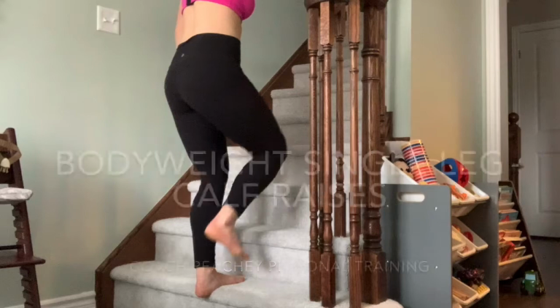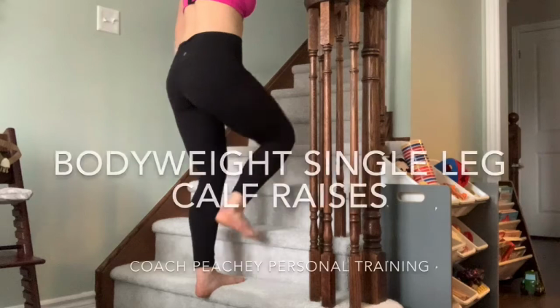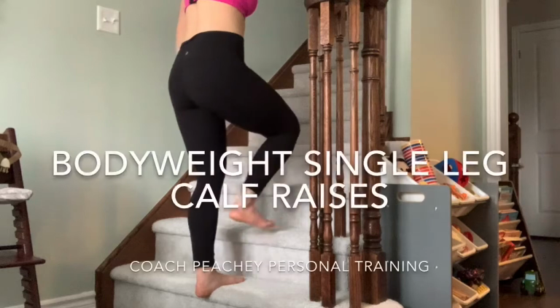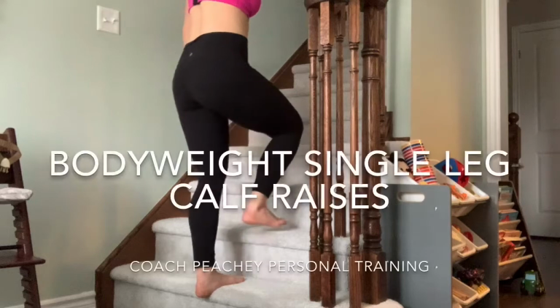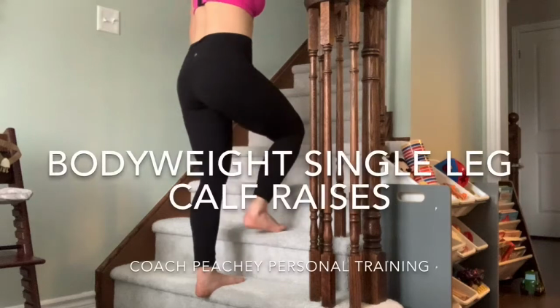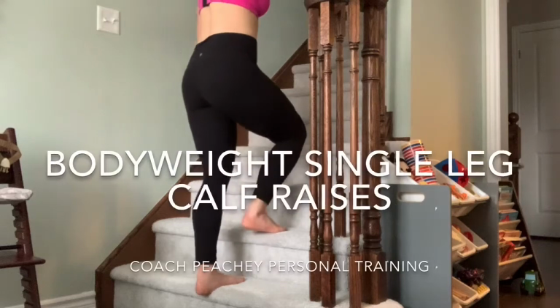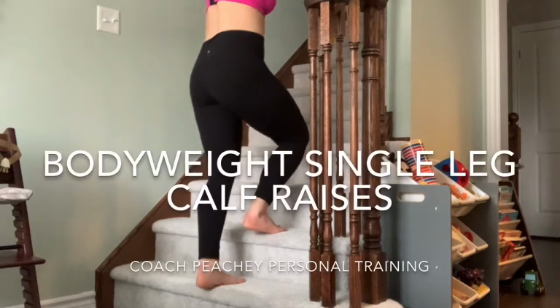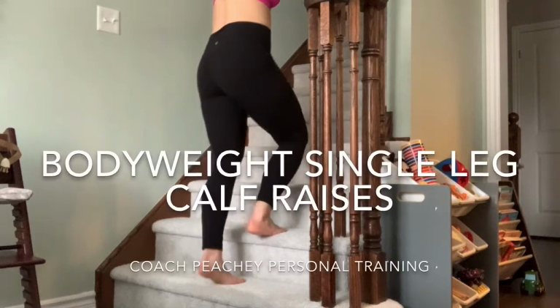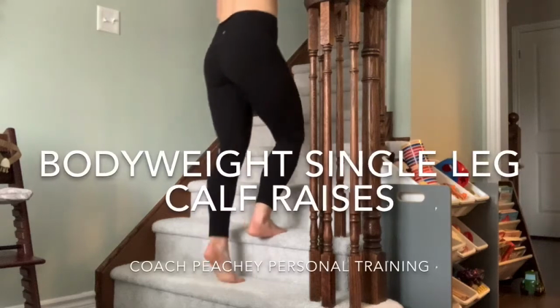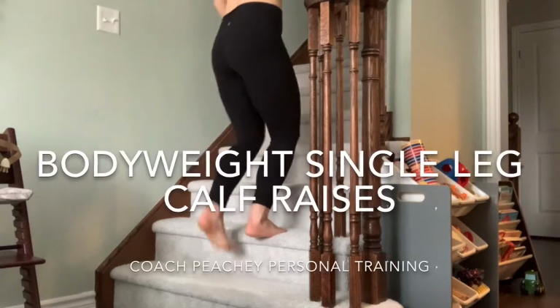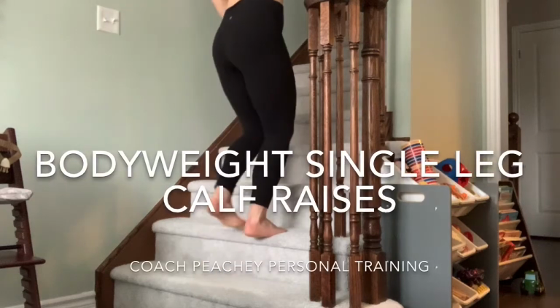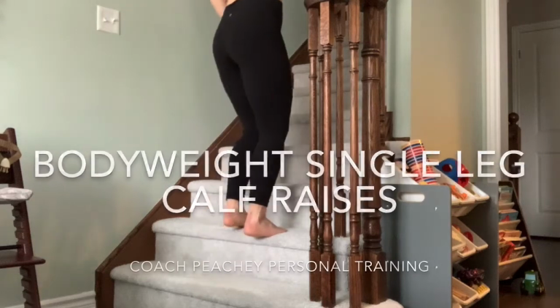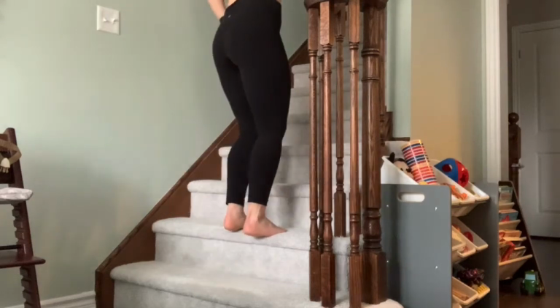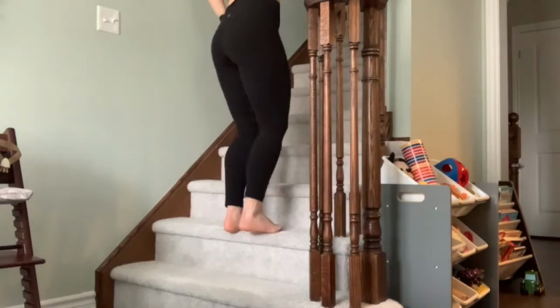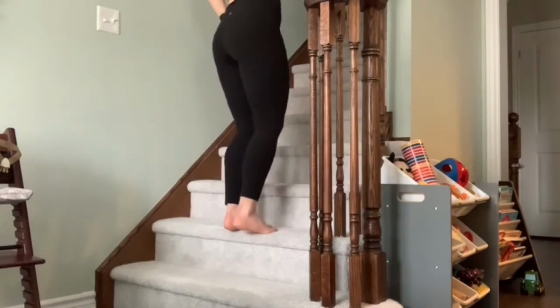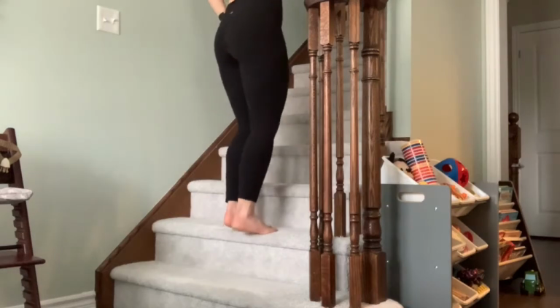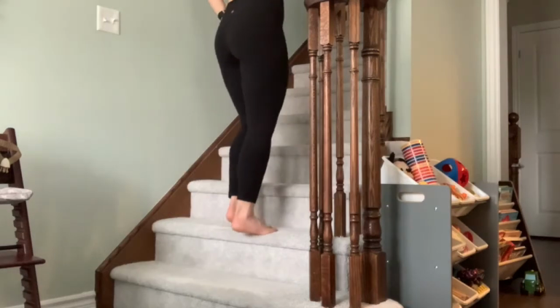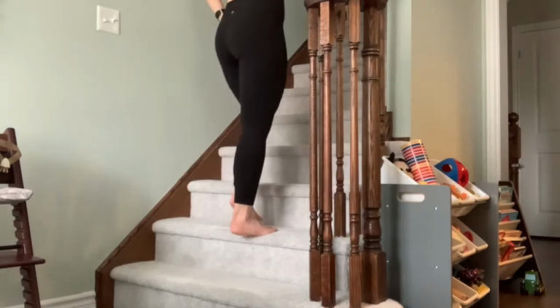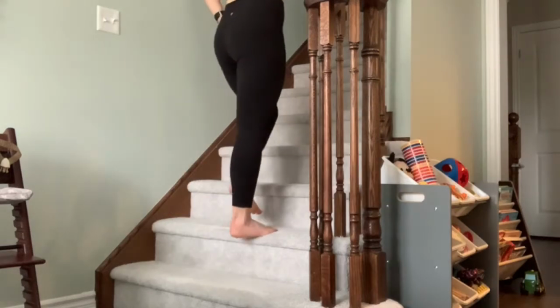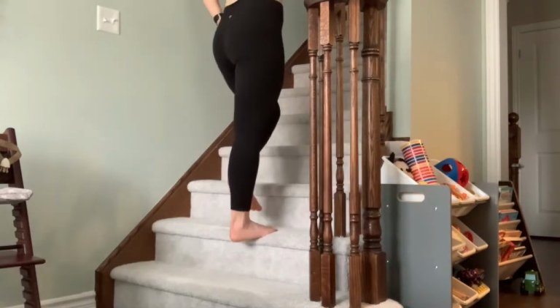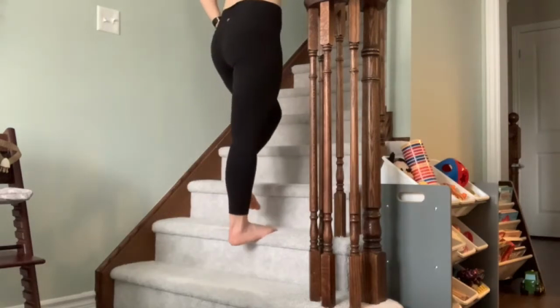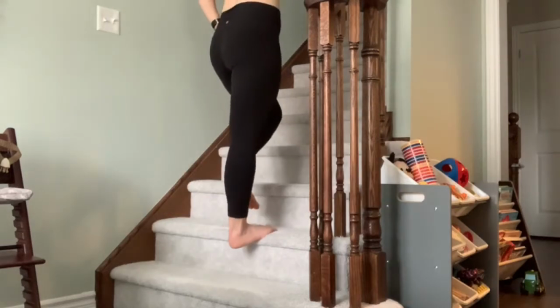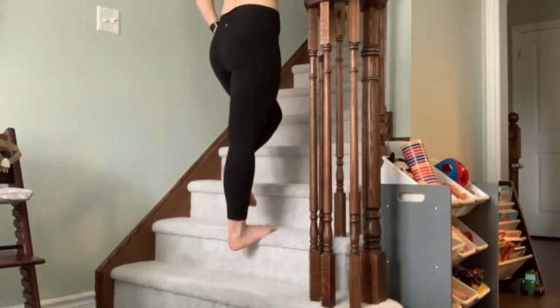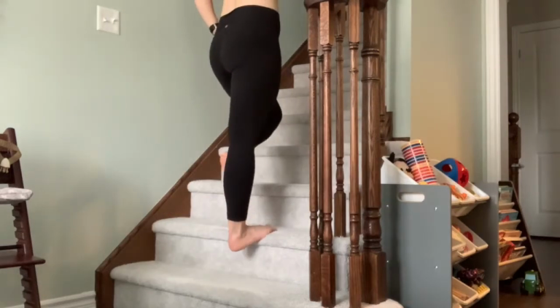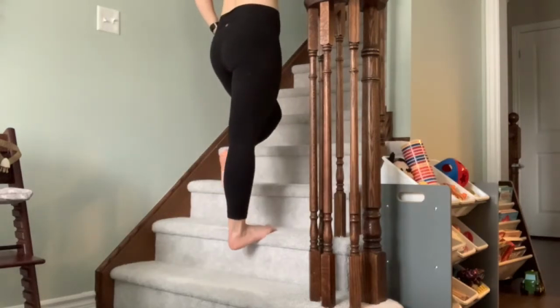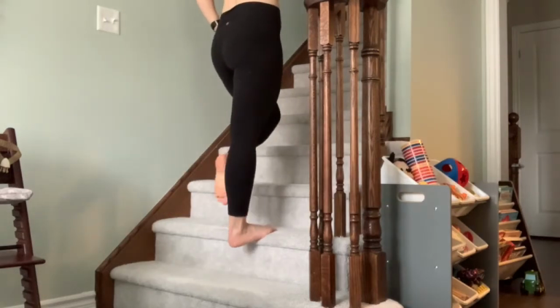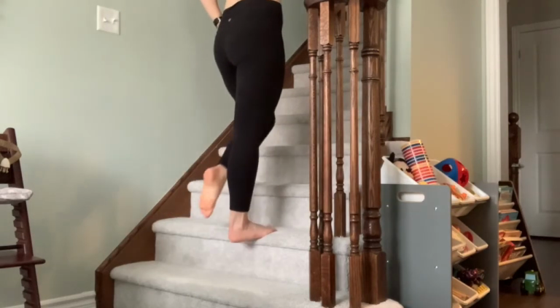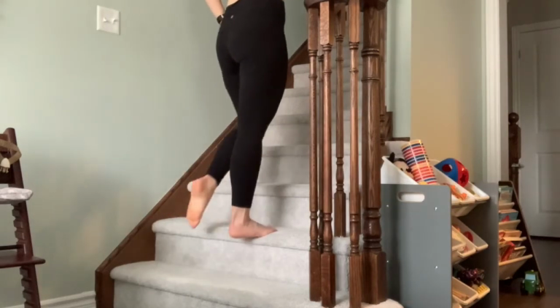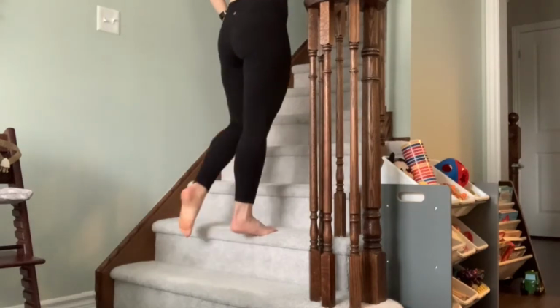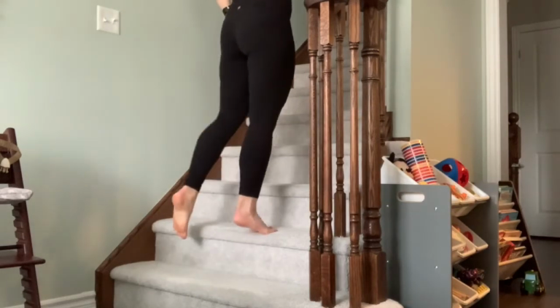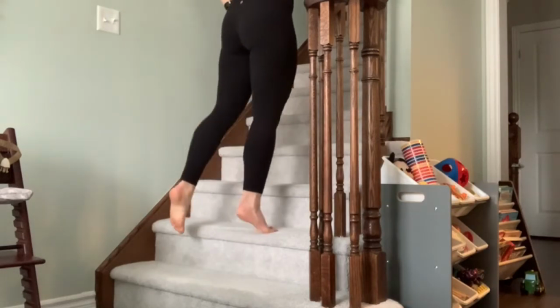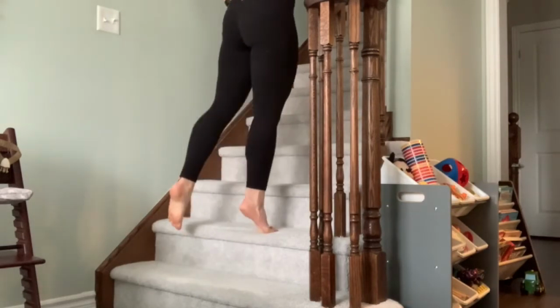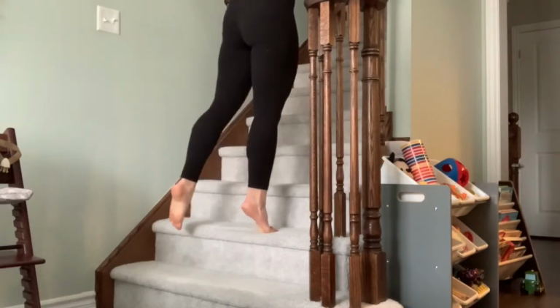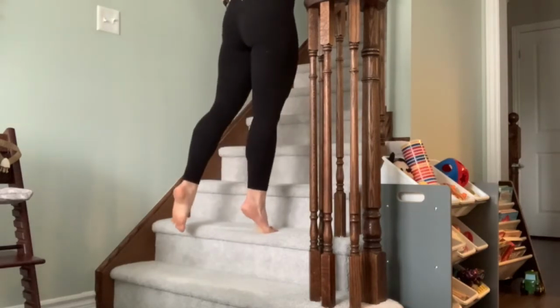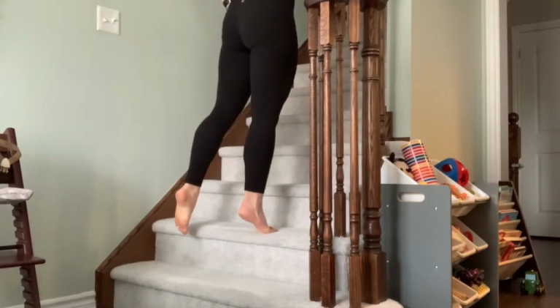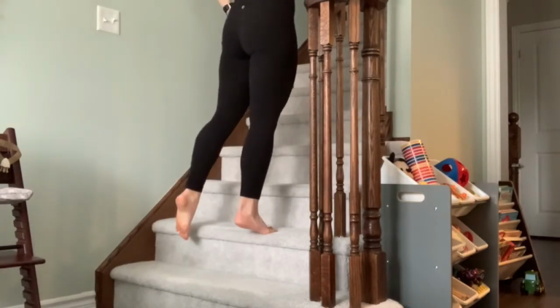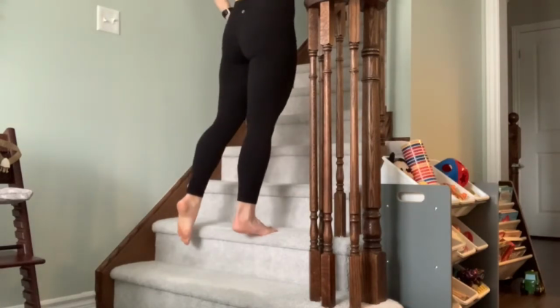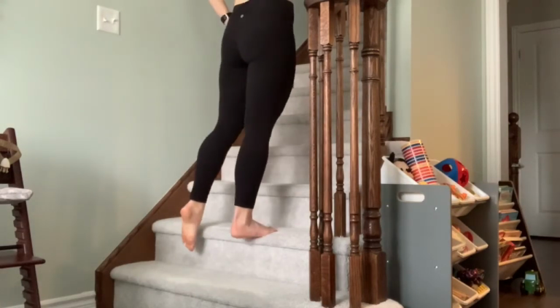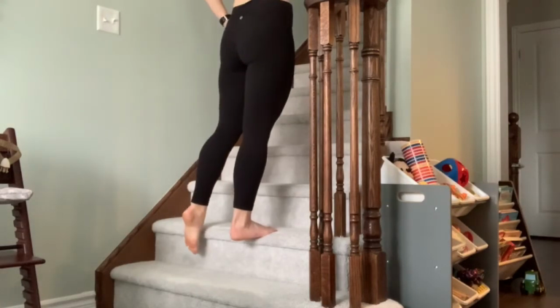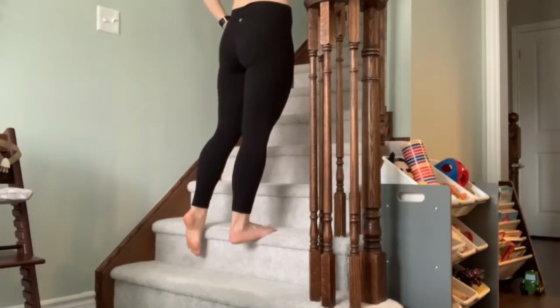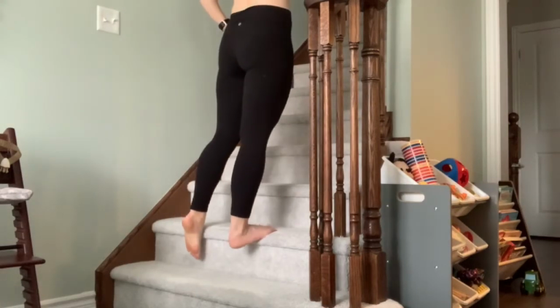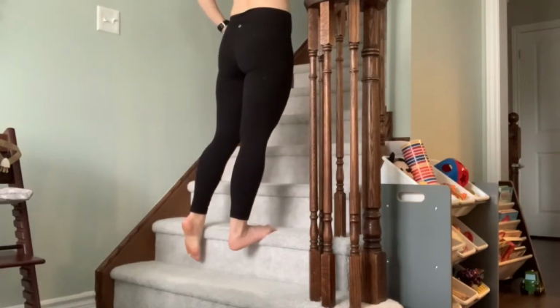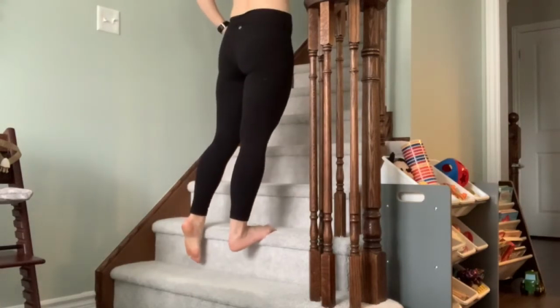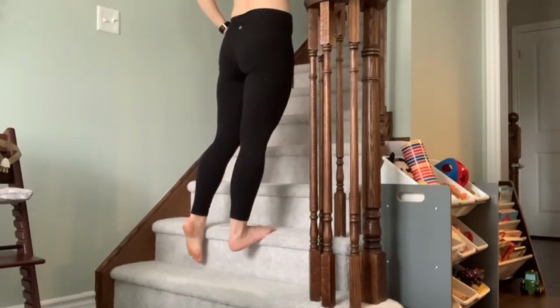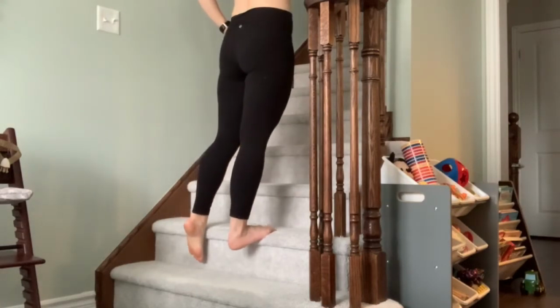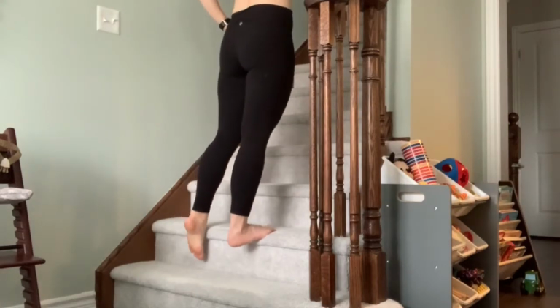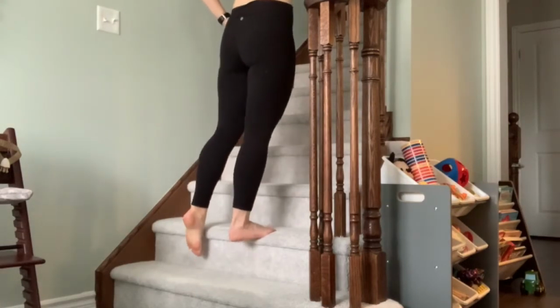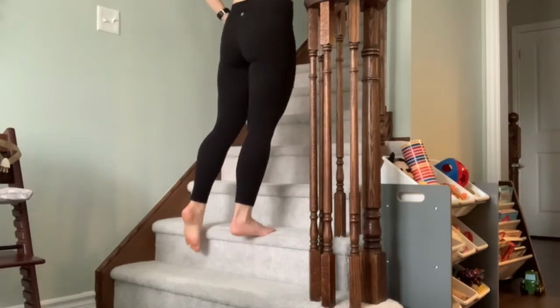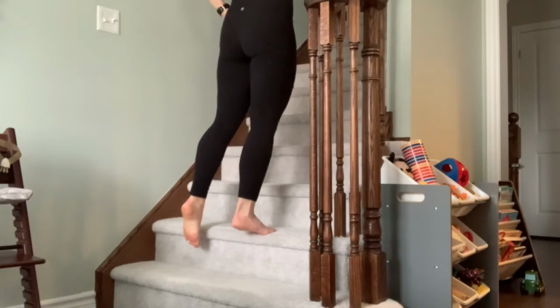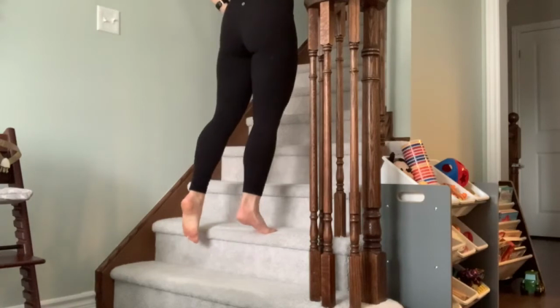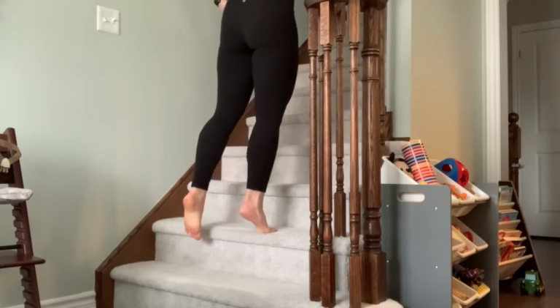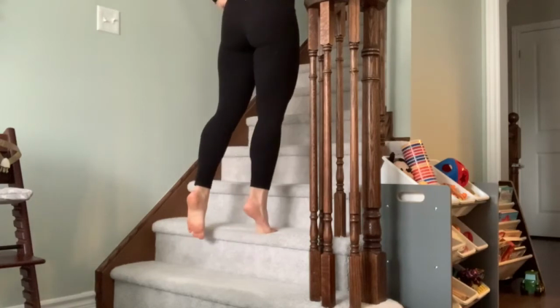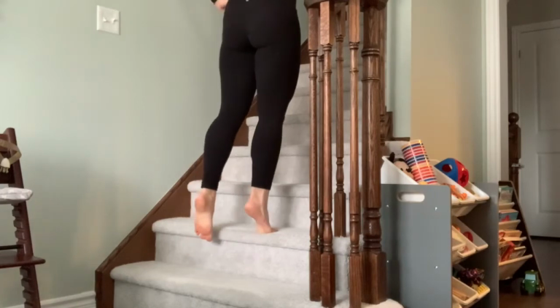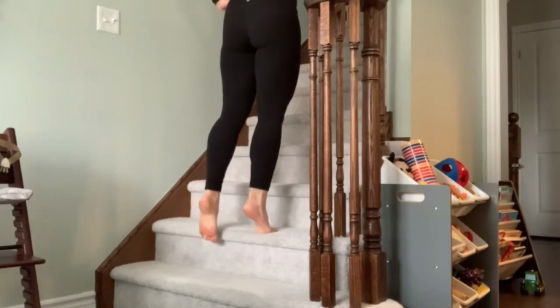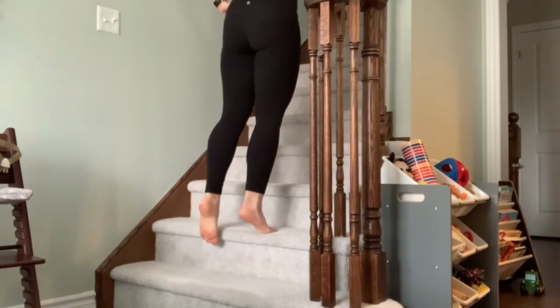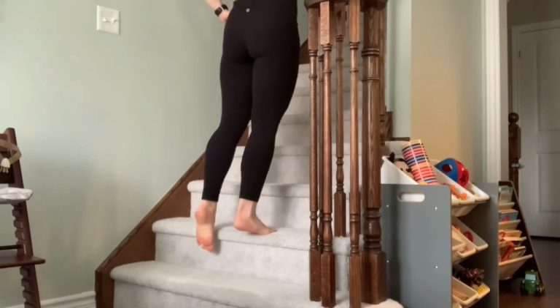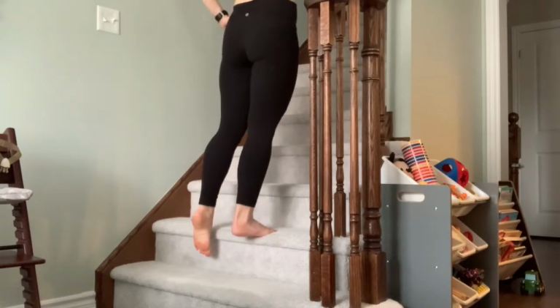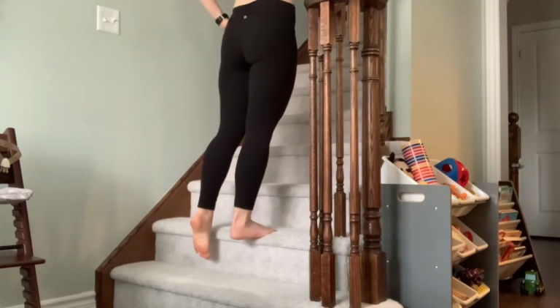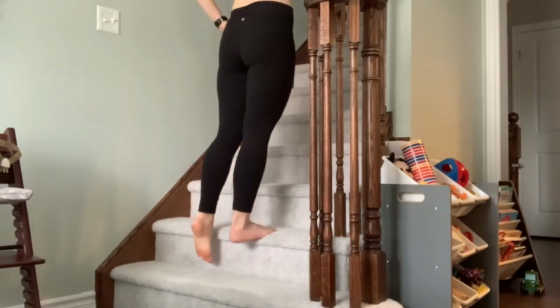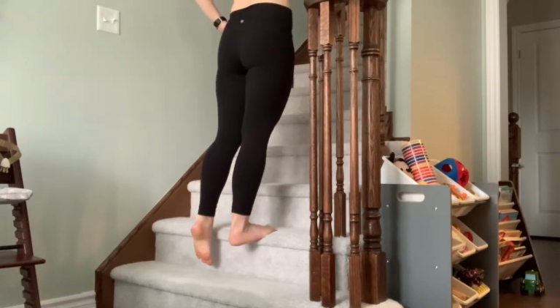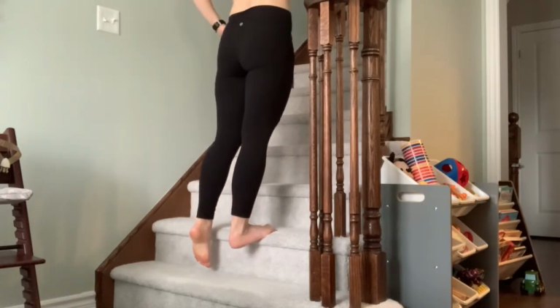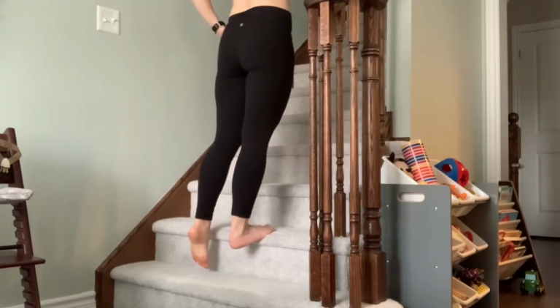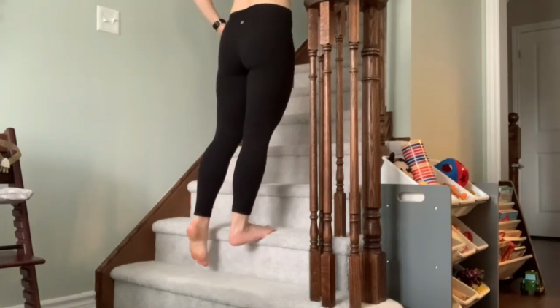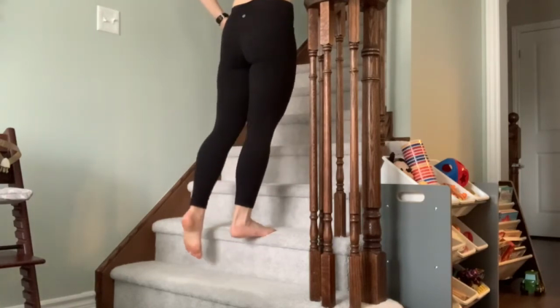Single leg calf raises. I find them best performed on a ledge so you can really maximize your range of motion.